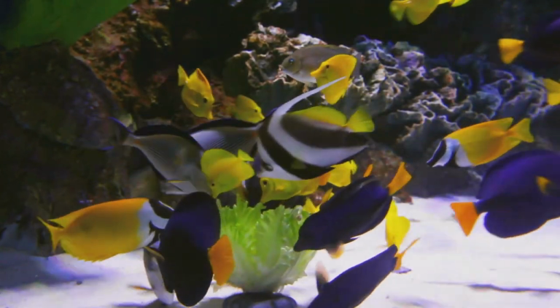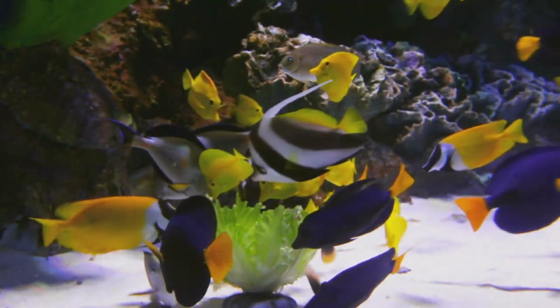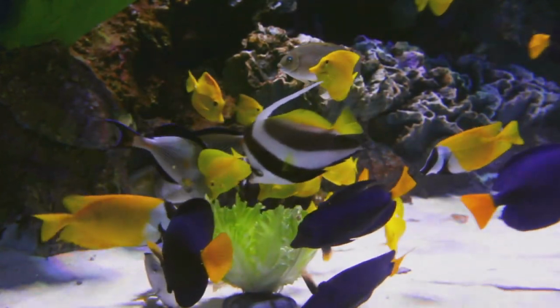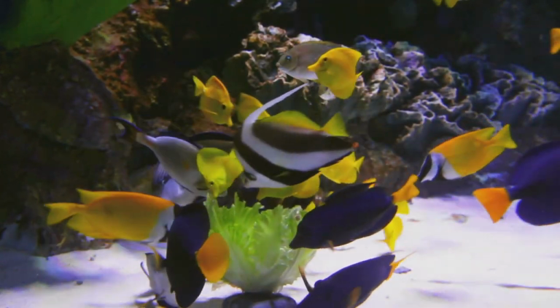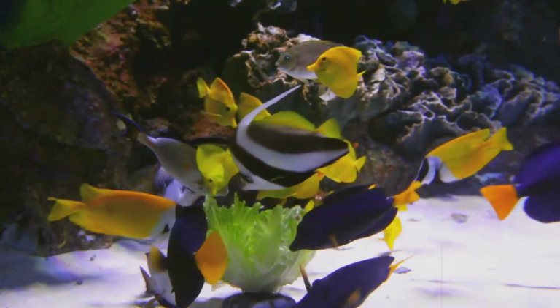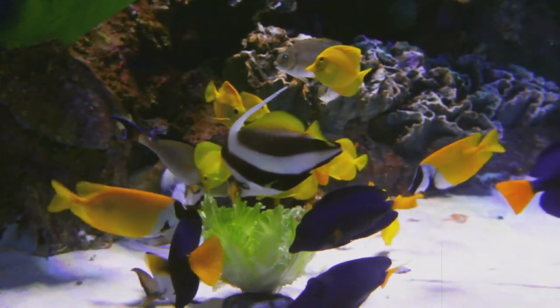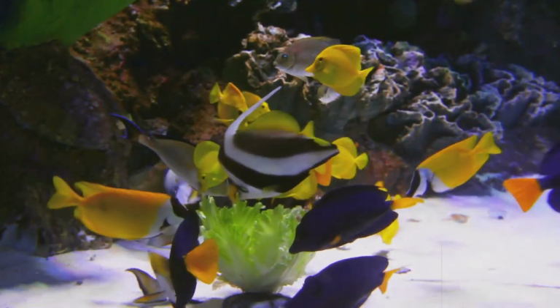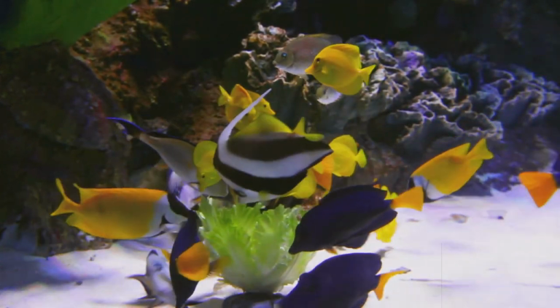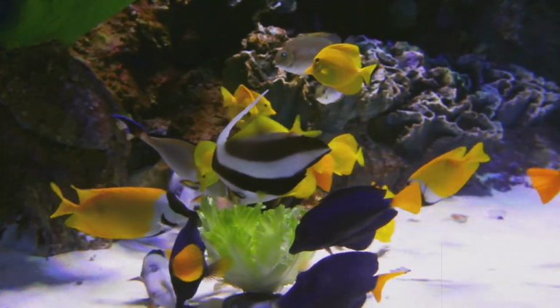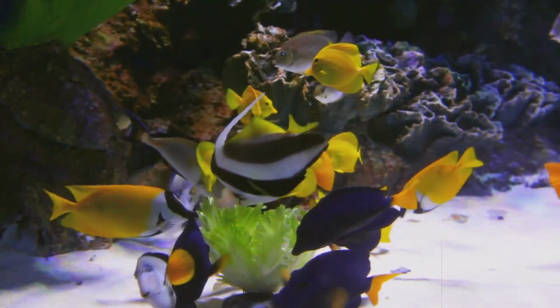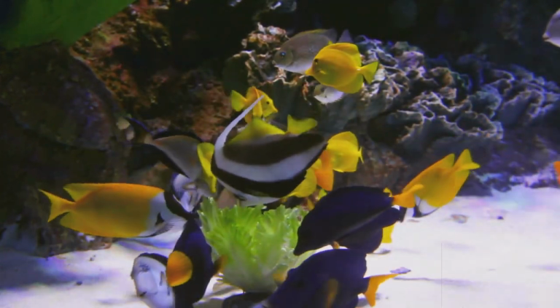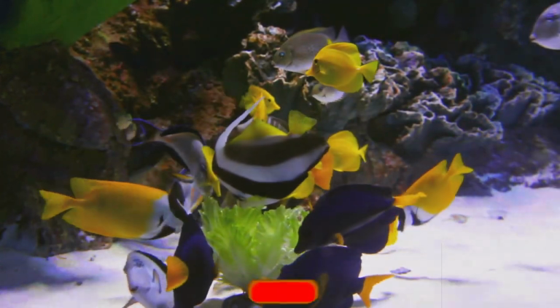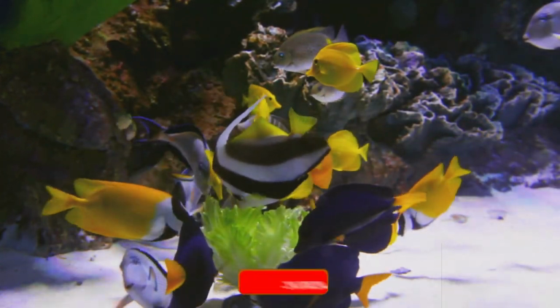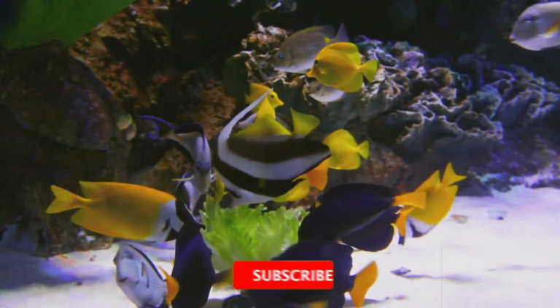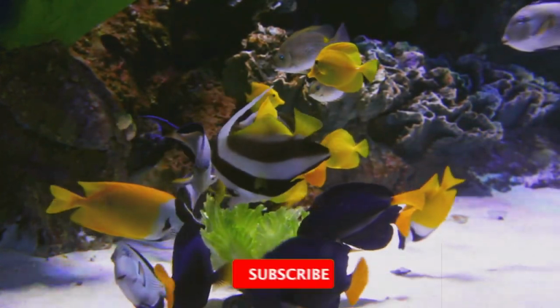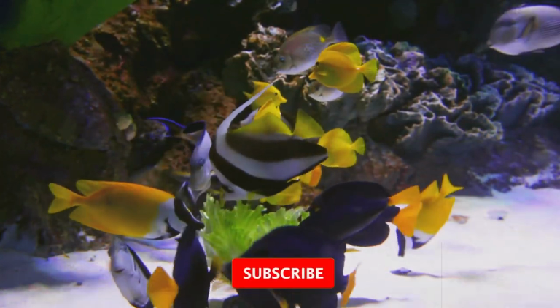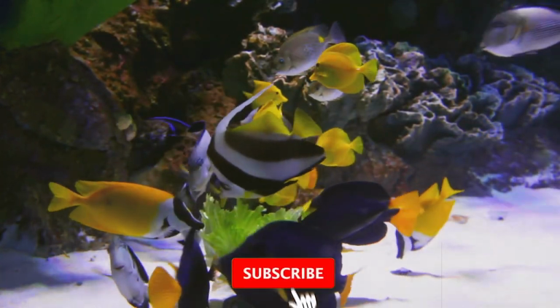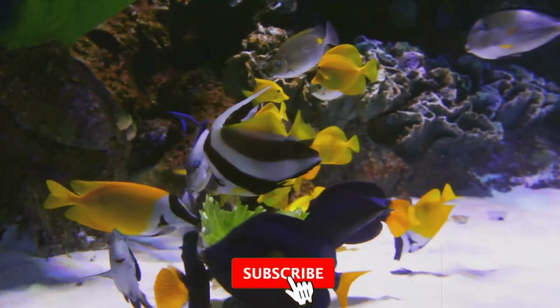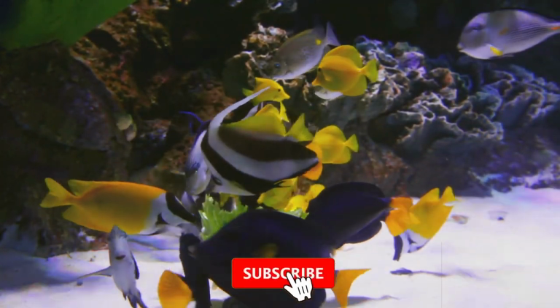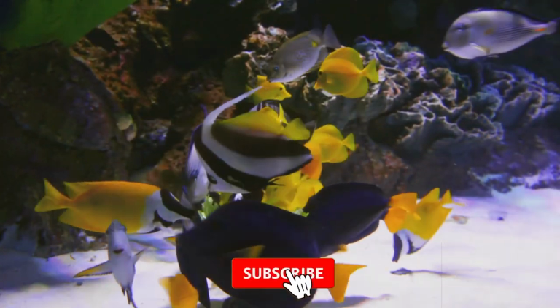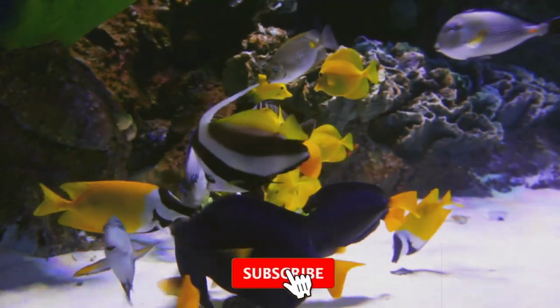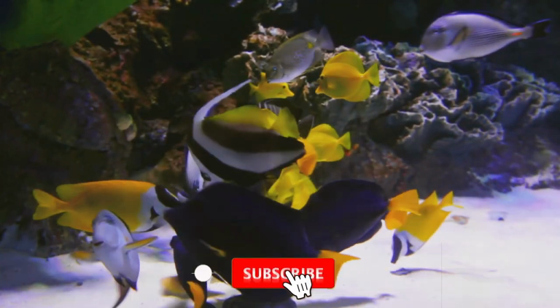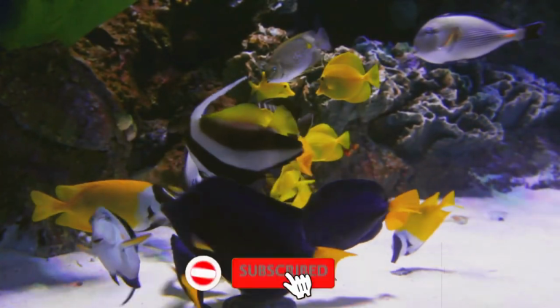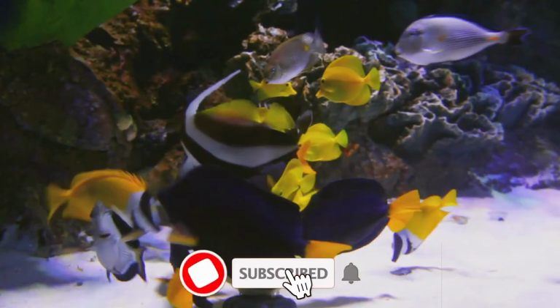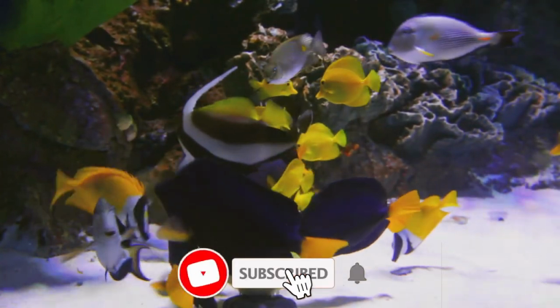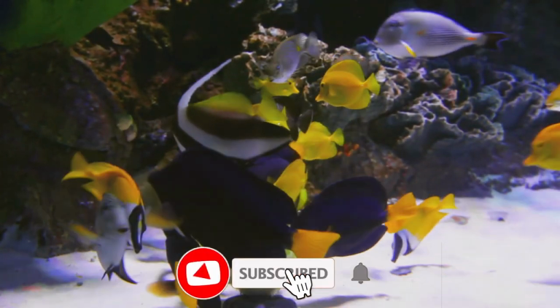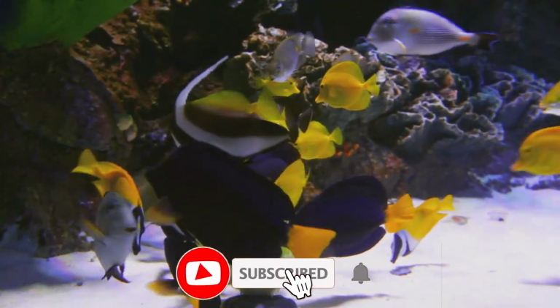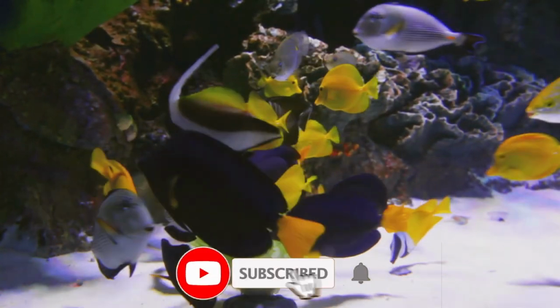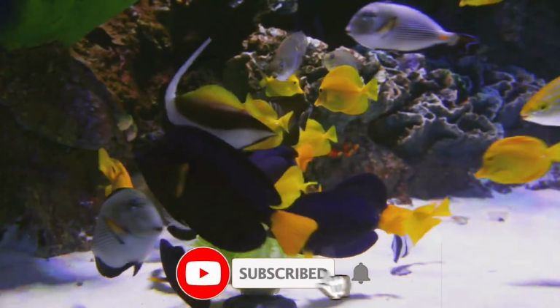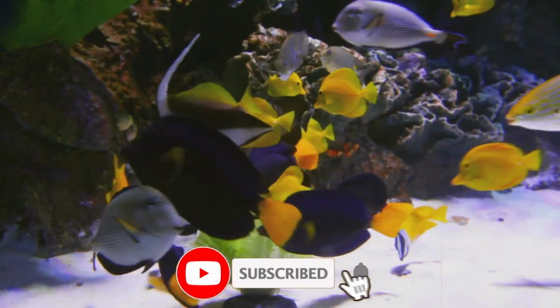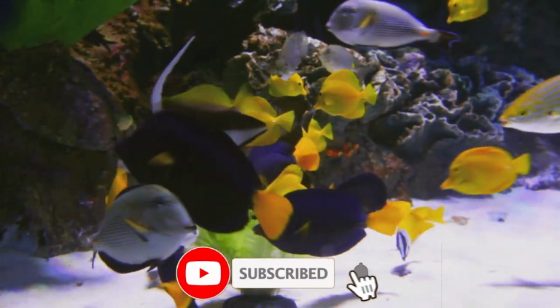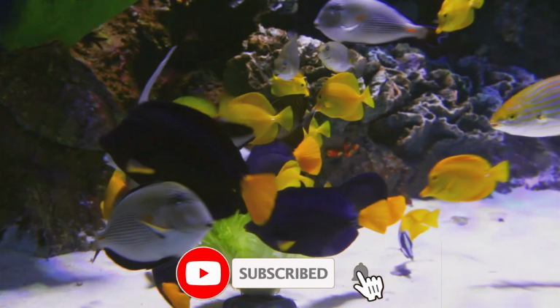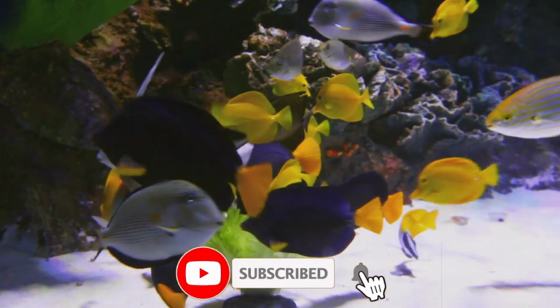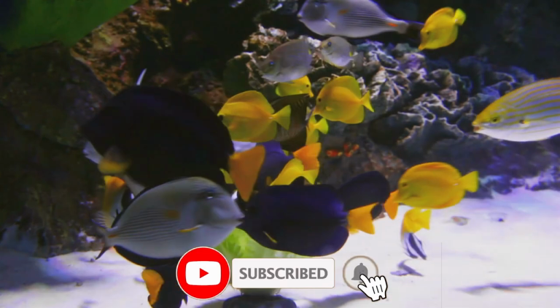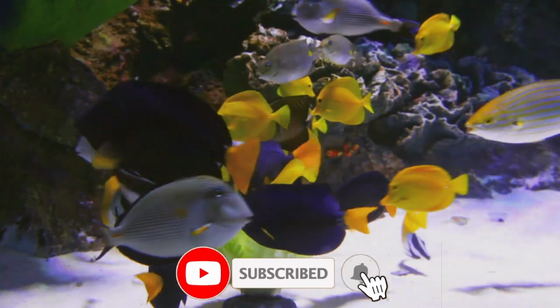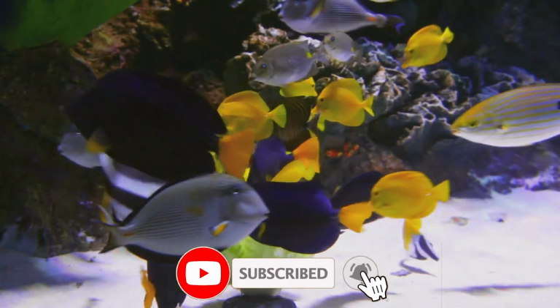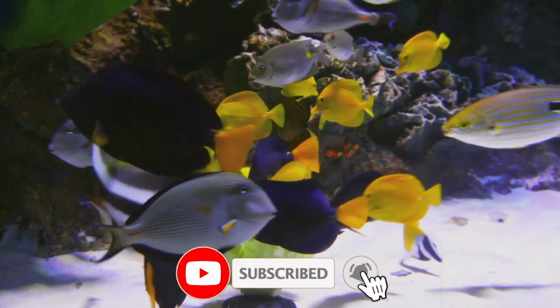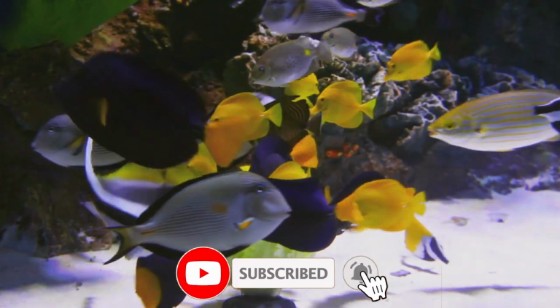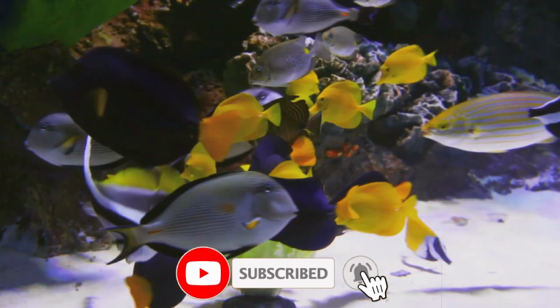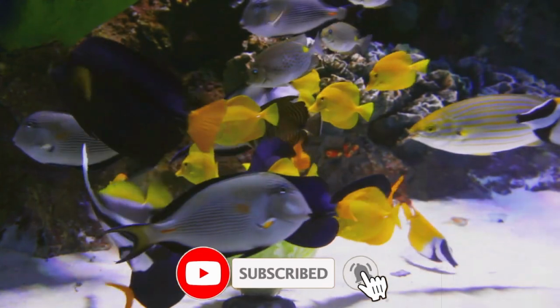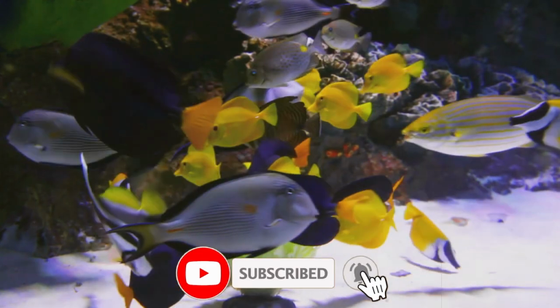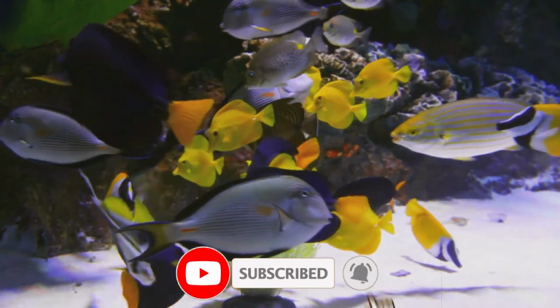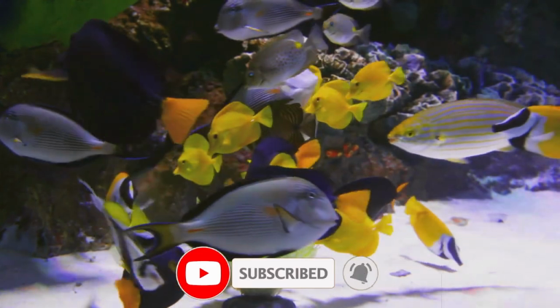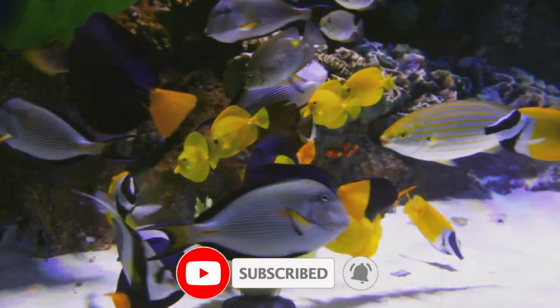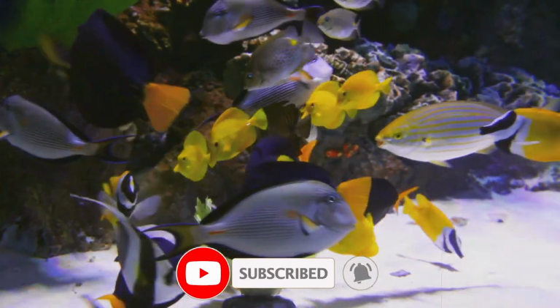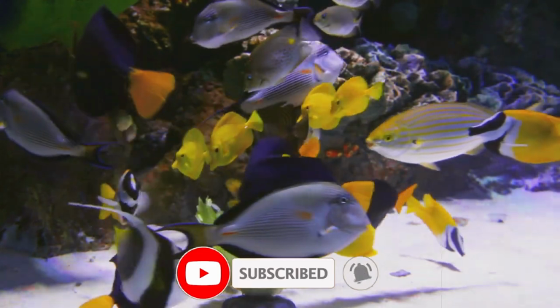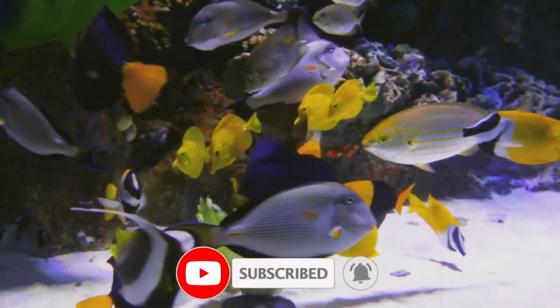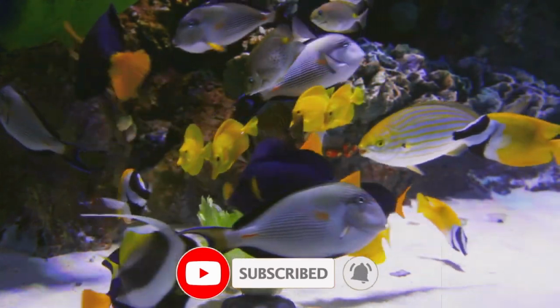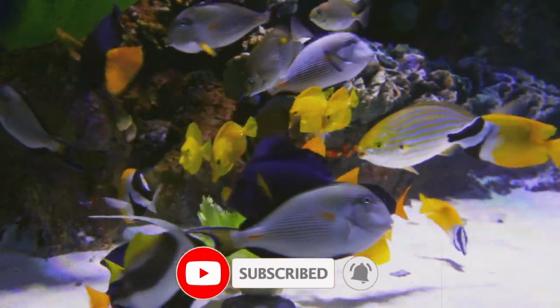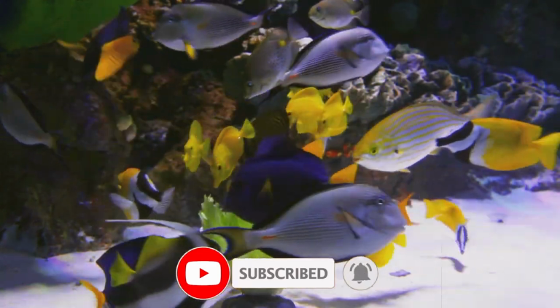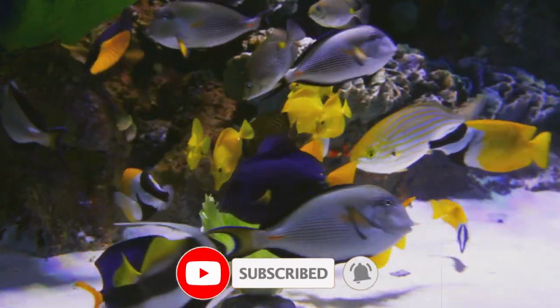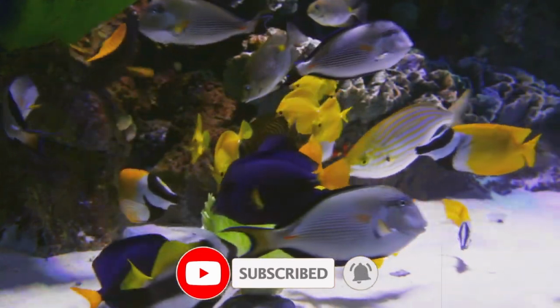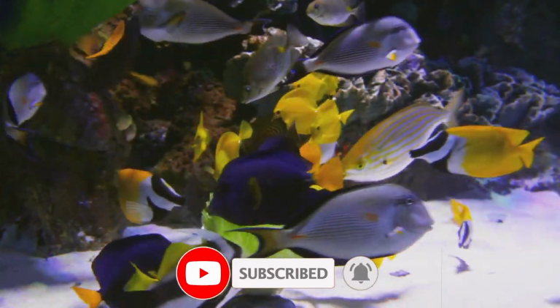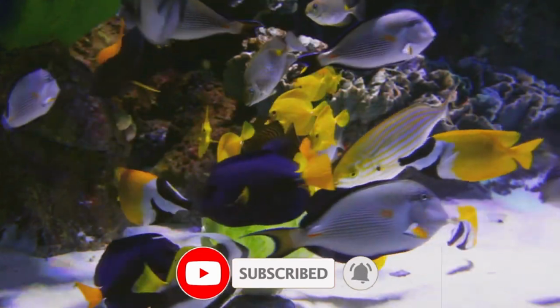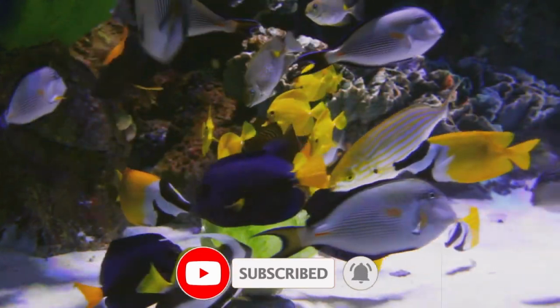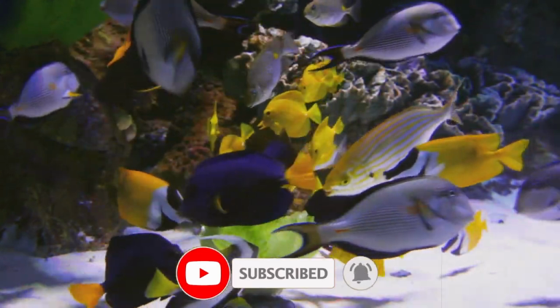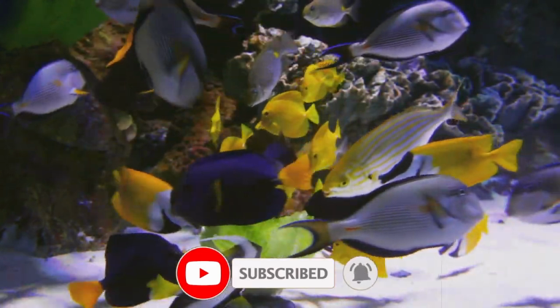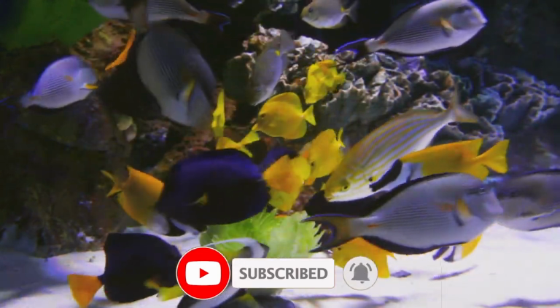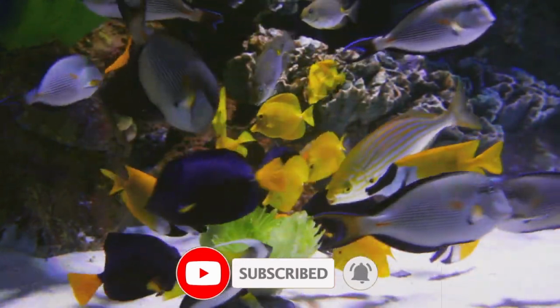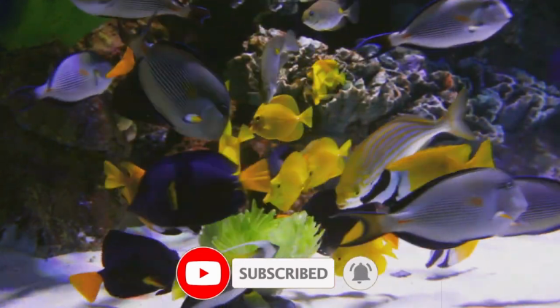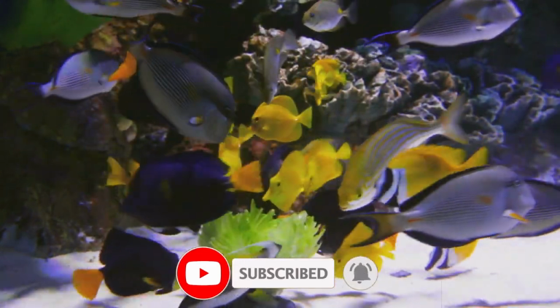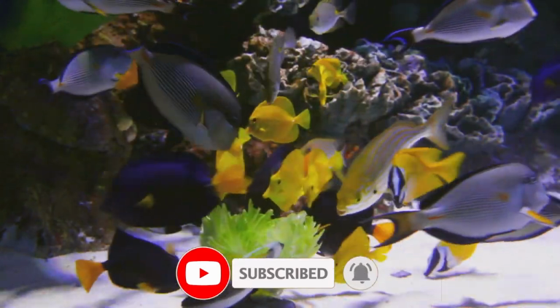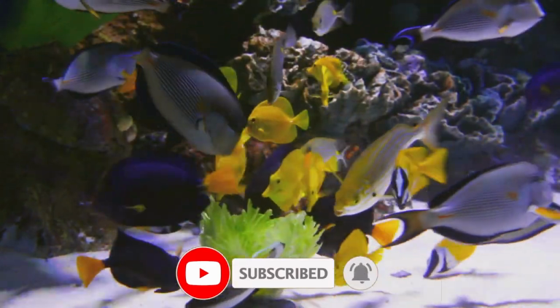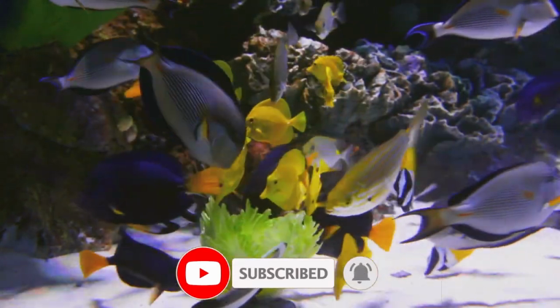Thank you for watching. Don't forget to subscribe, like, share and comment. See you in the next video.